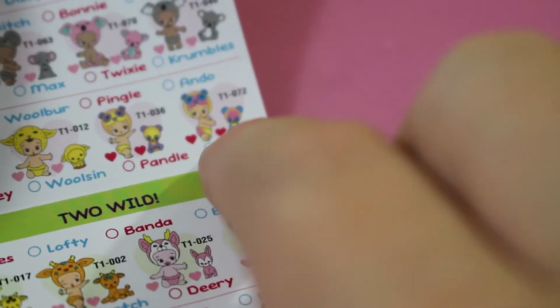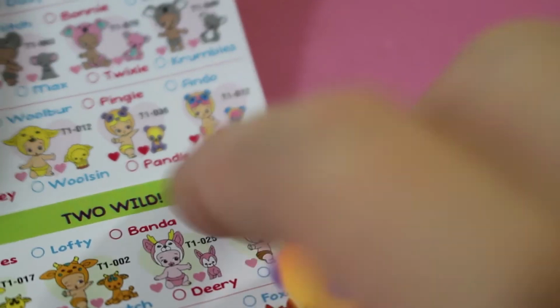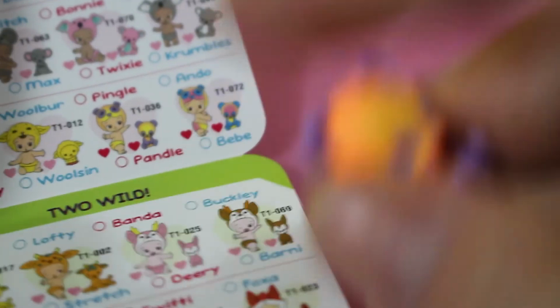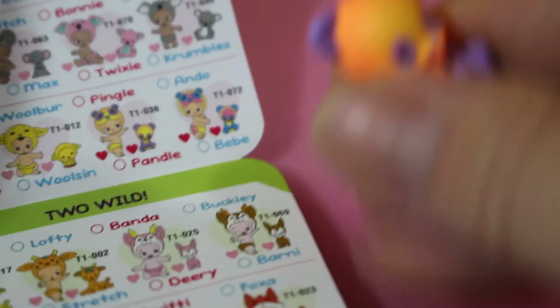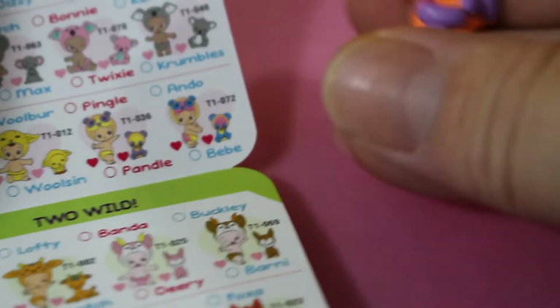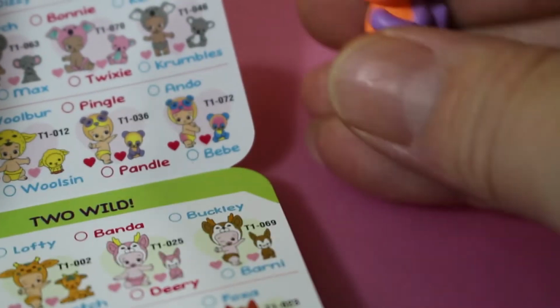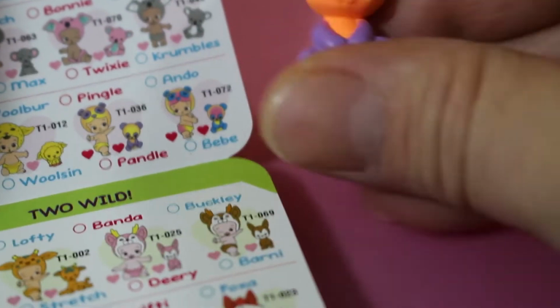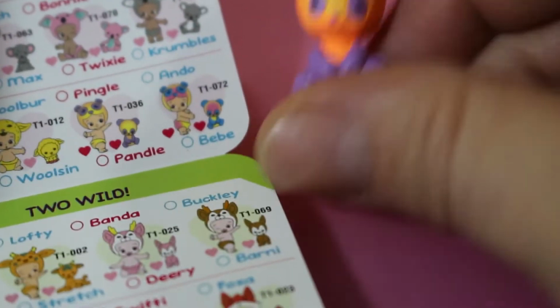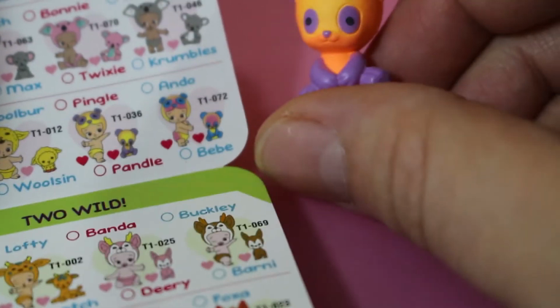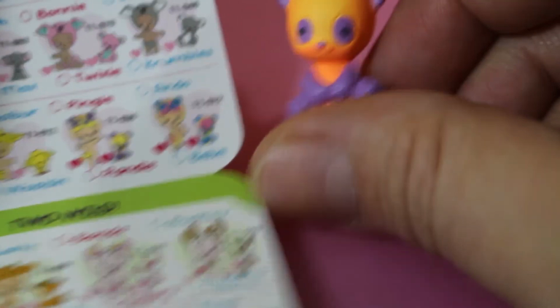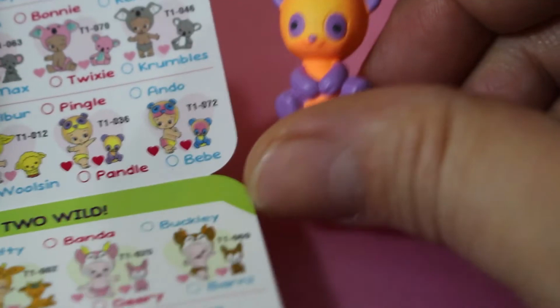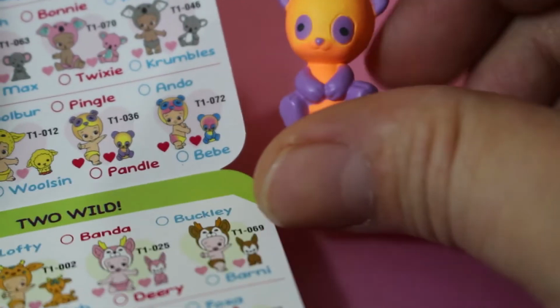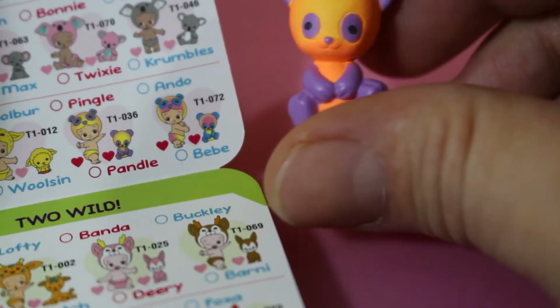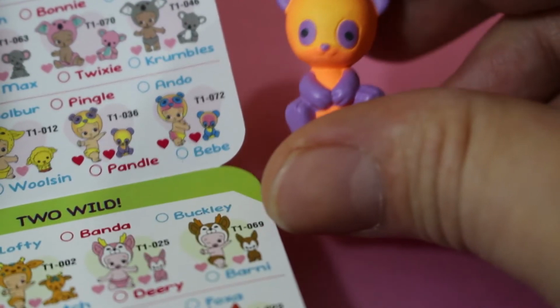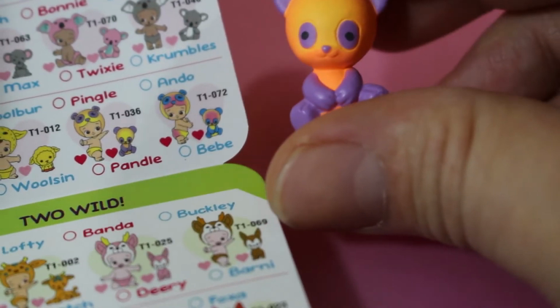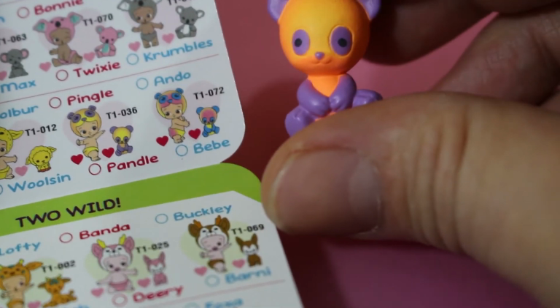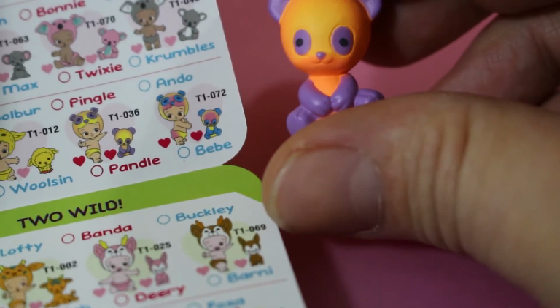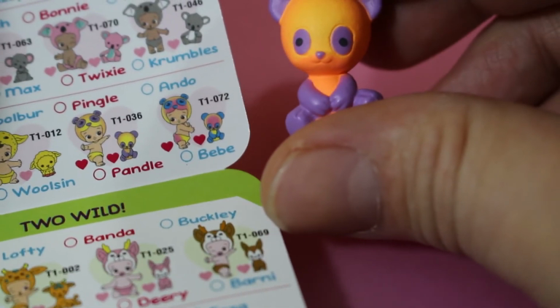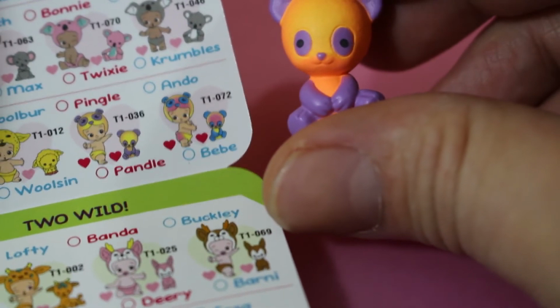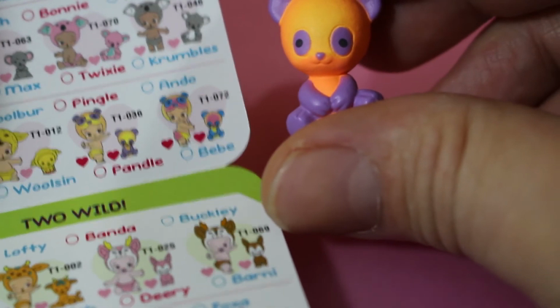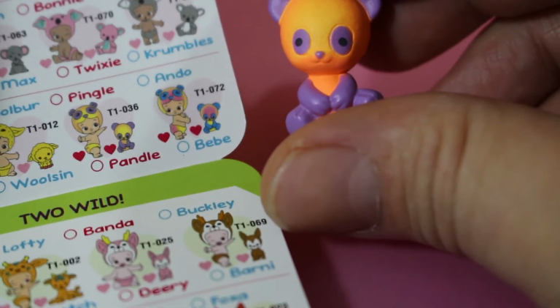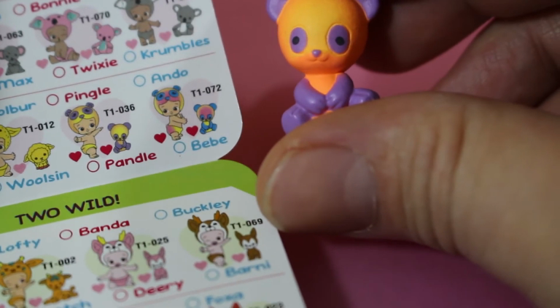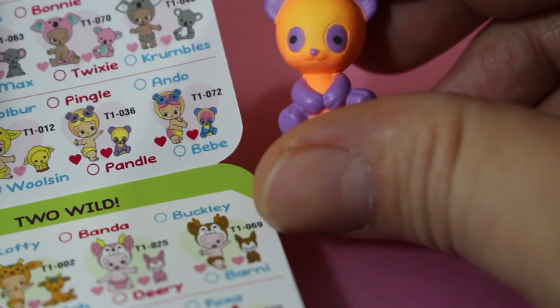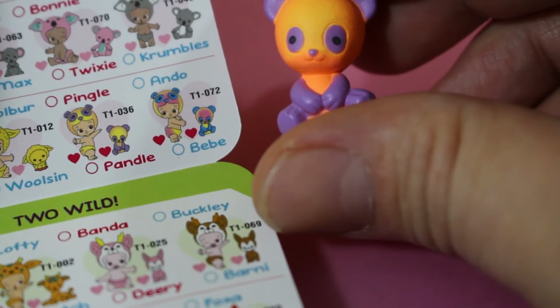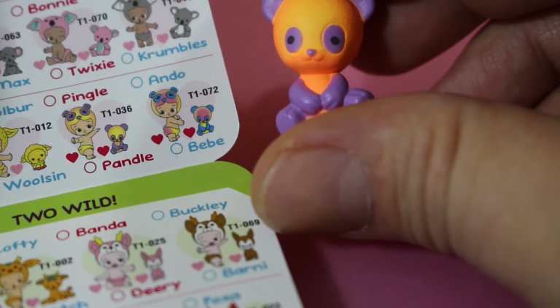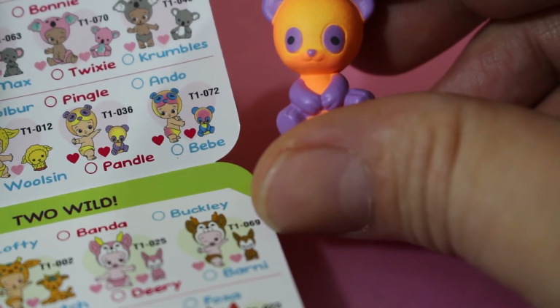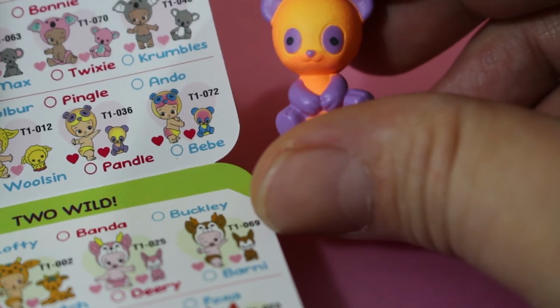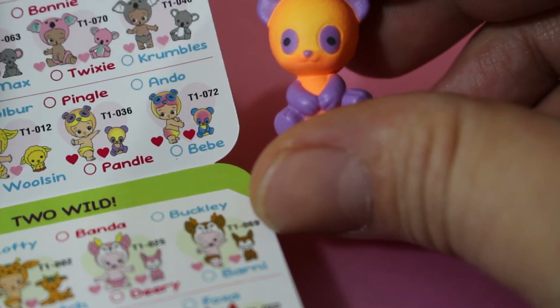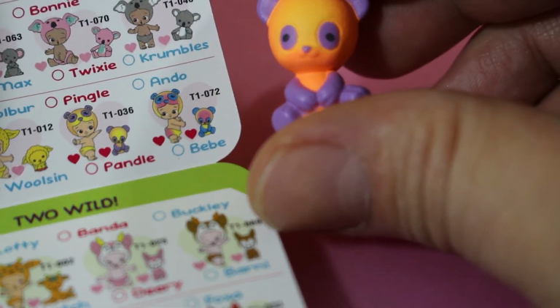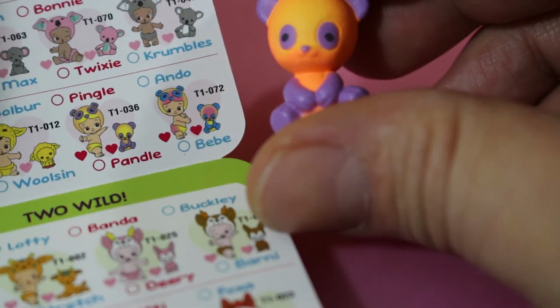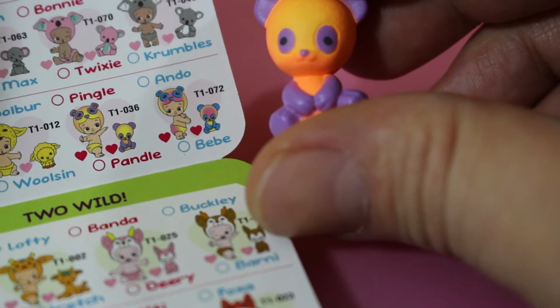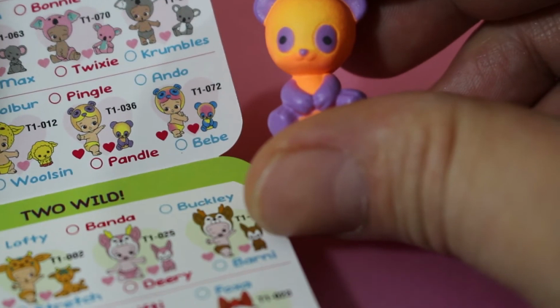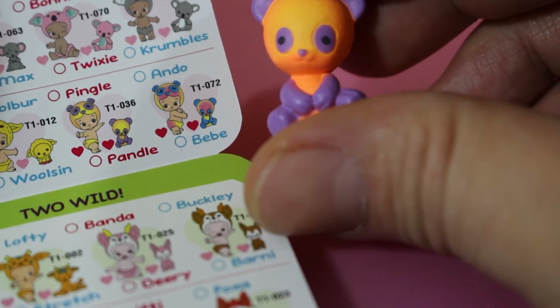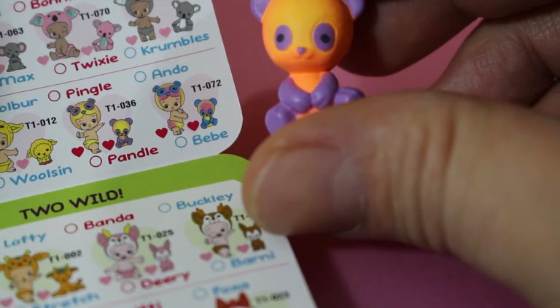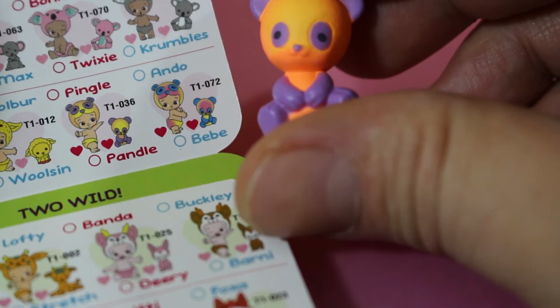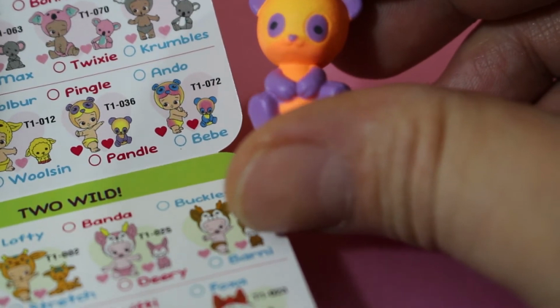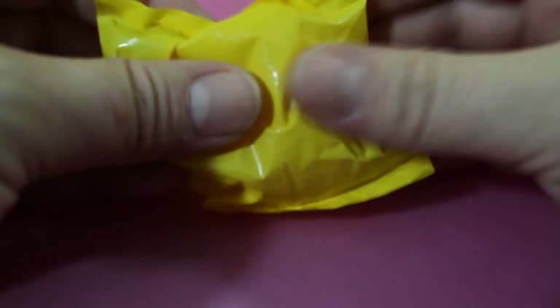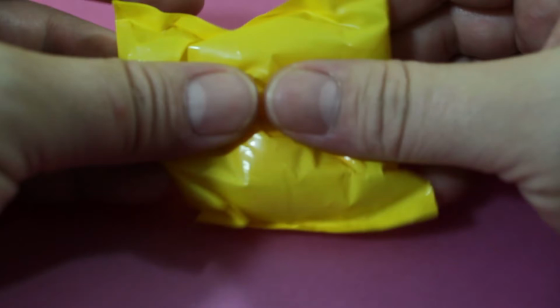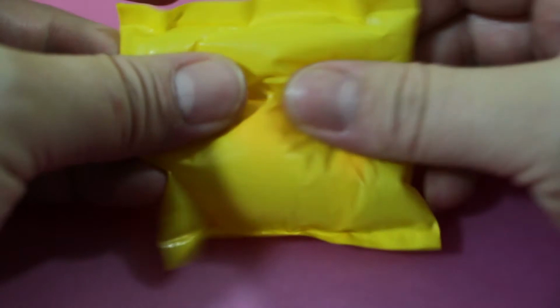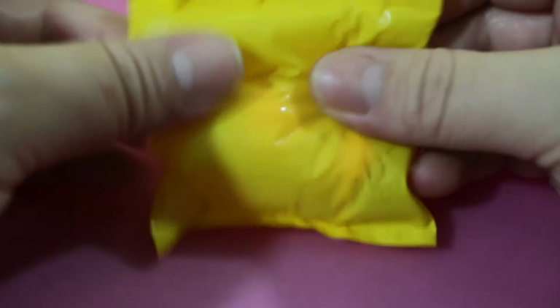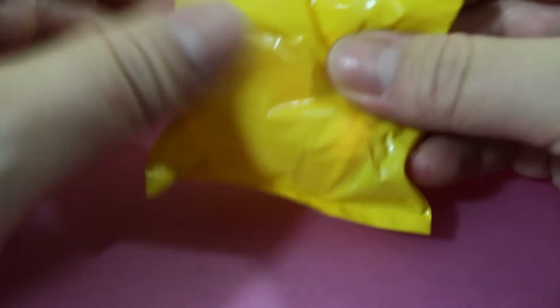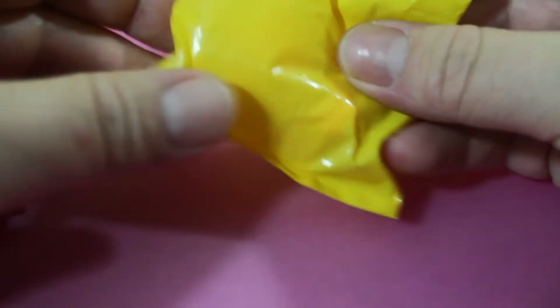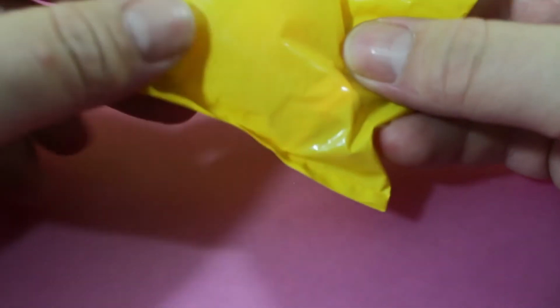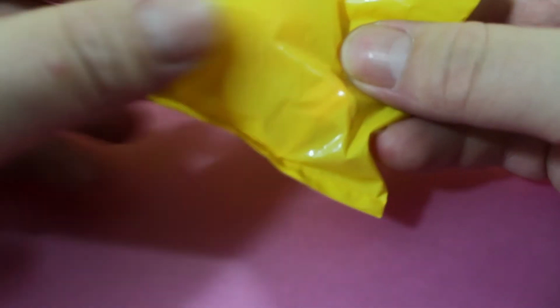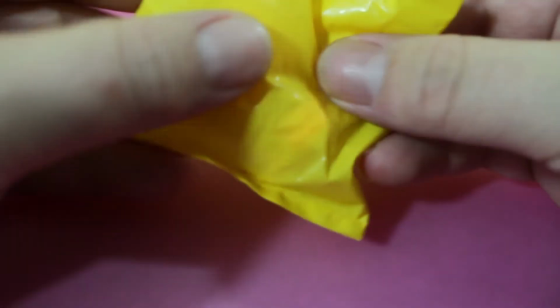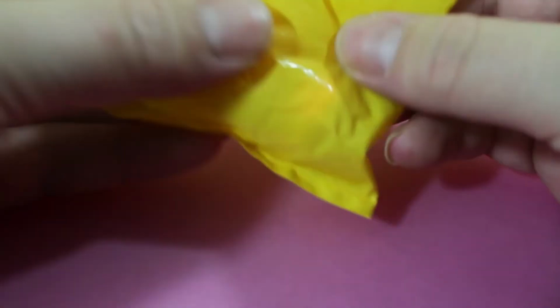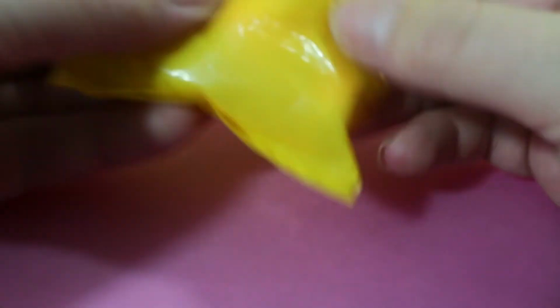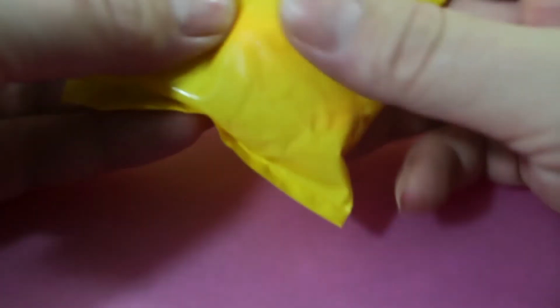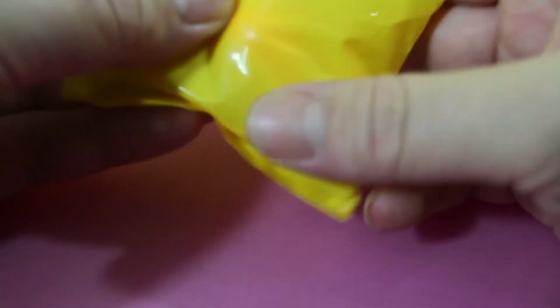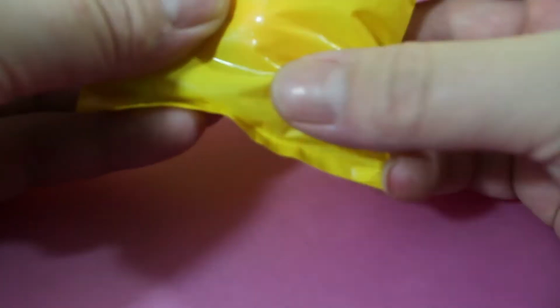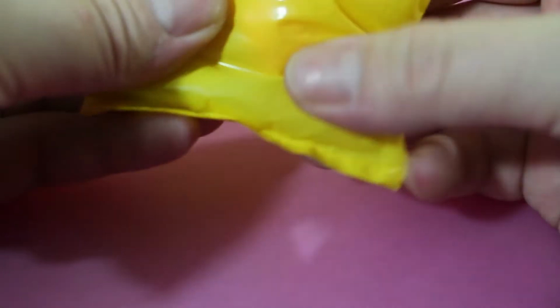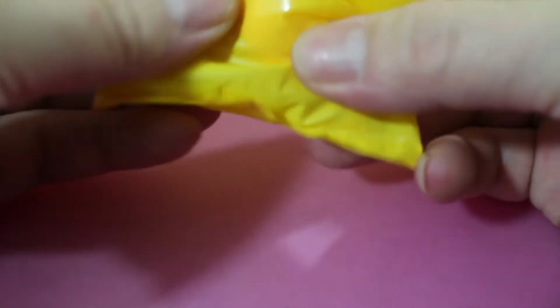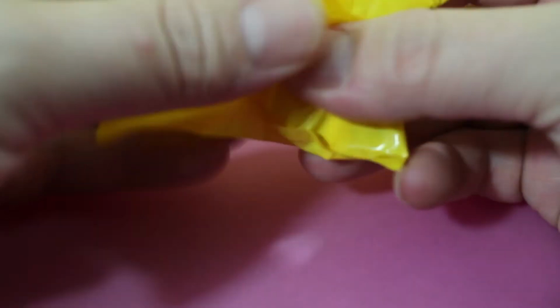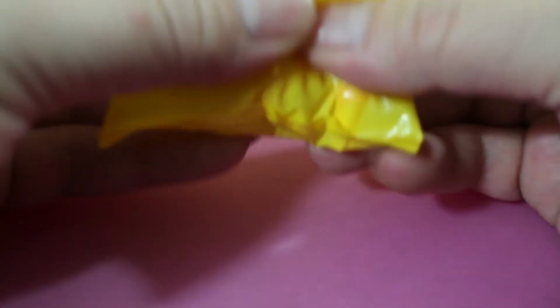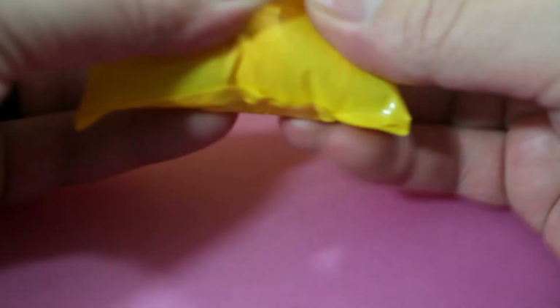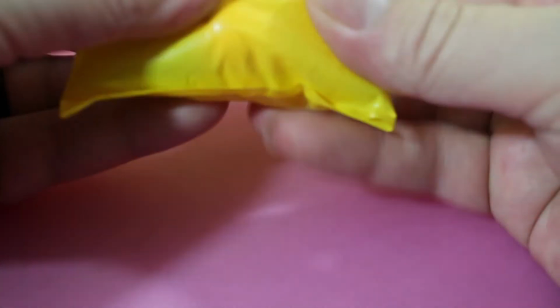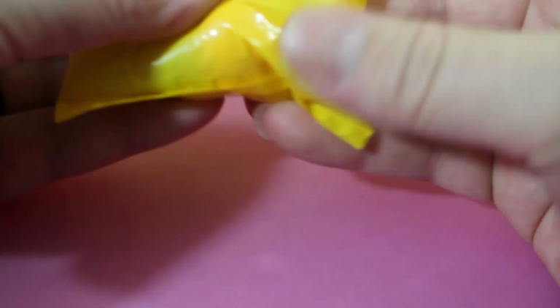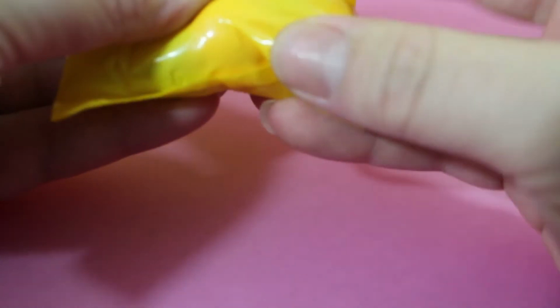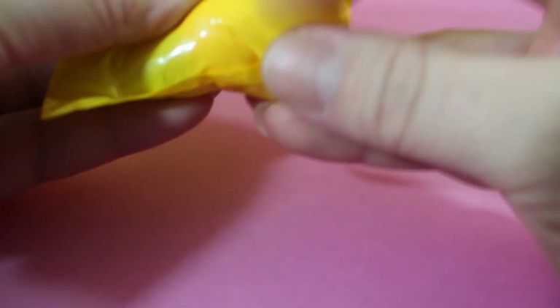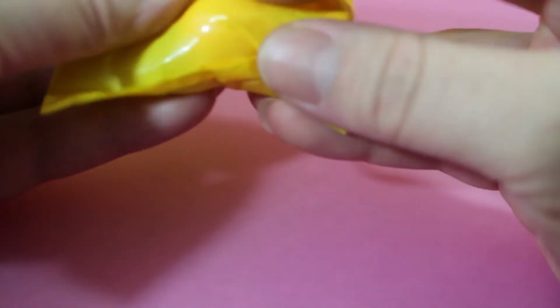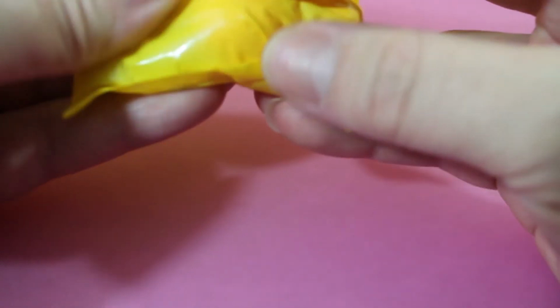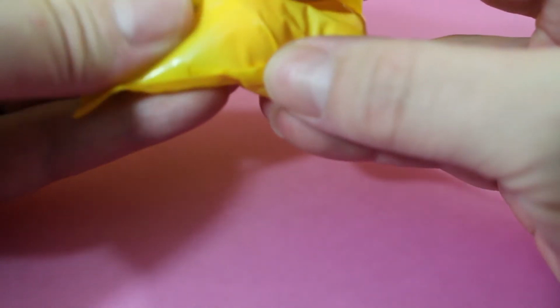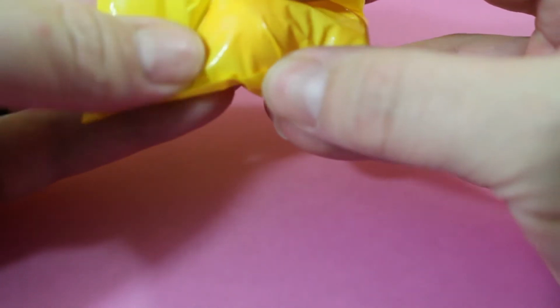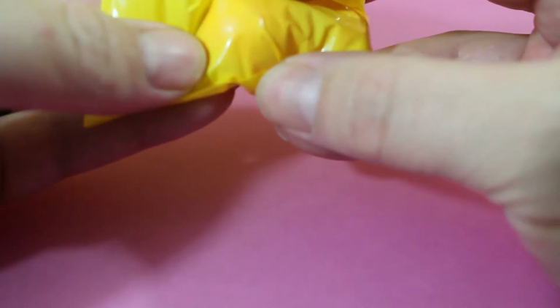I want that other one too. I like these neon ones — I think they're twins. Cool. Okay, are you ready to see what baby we got?